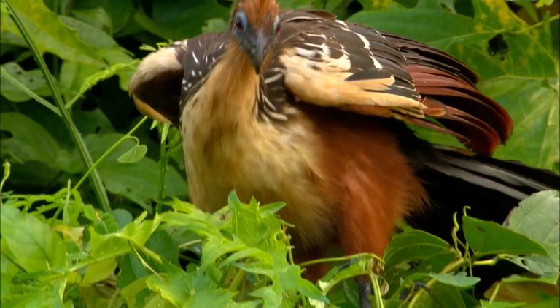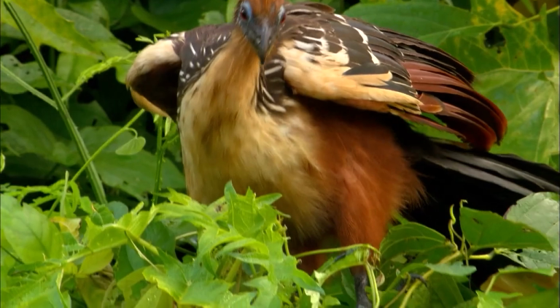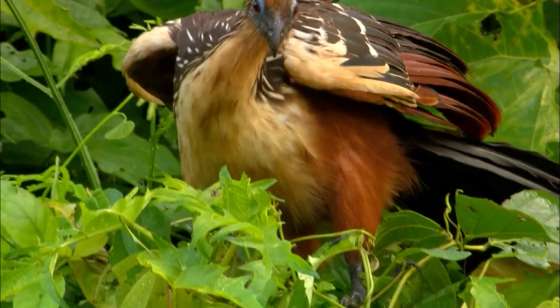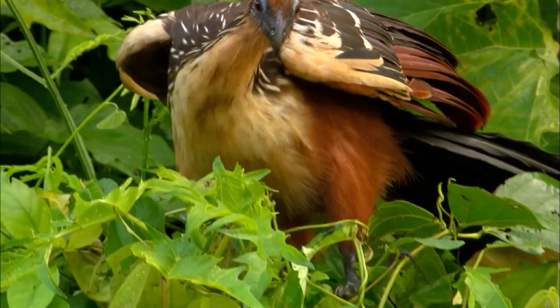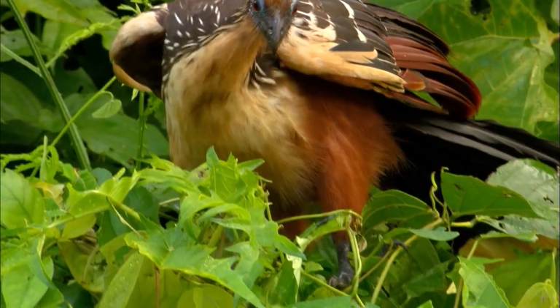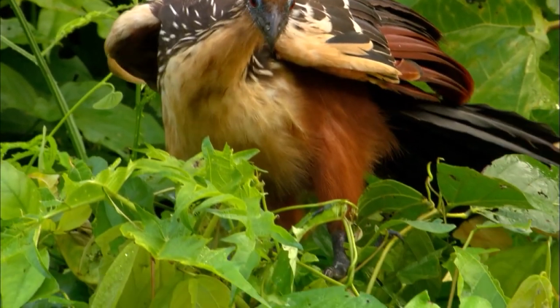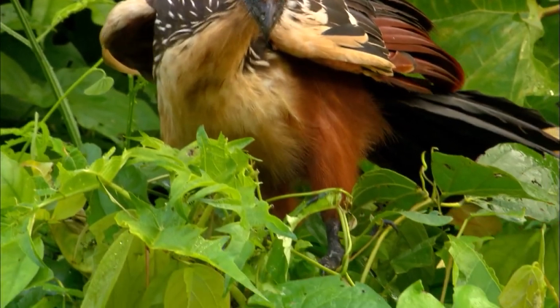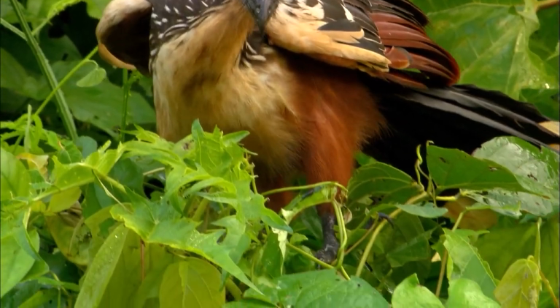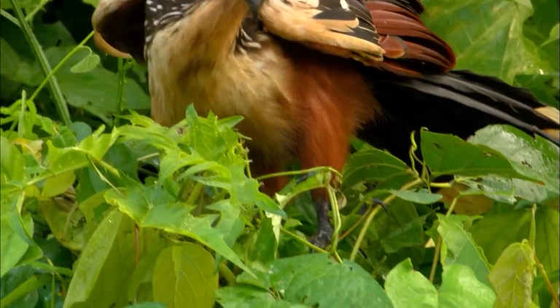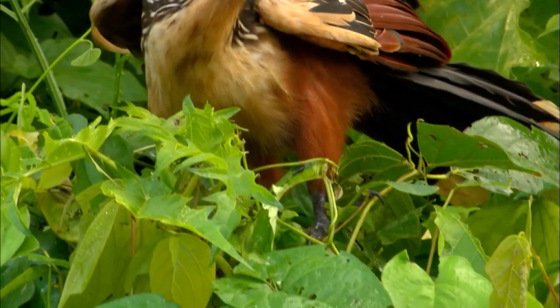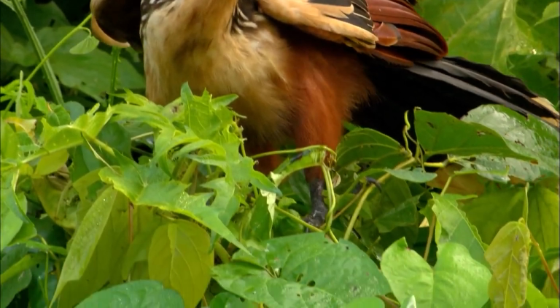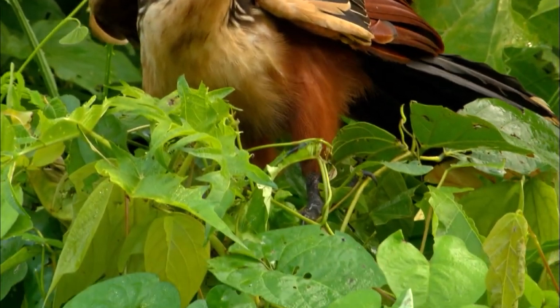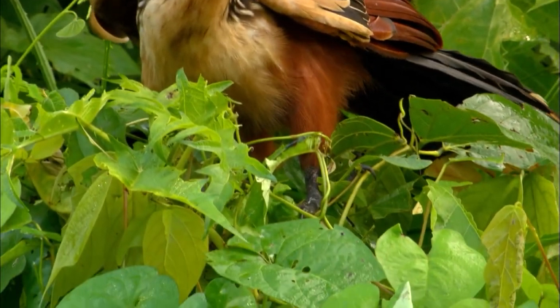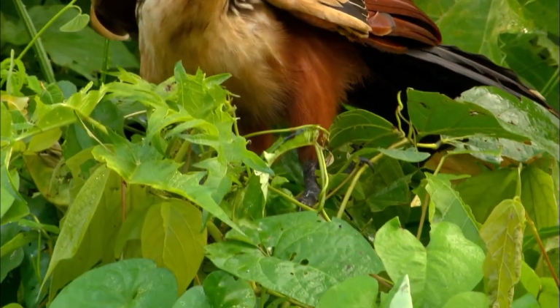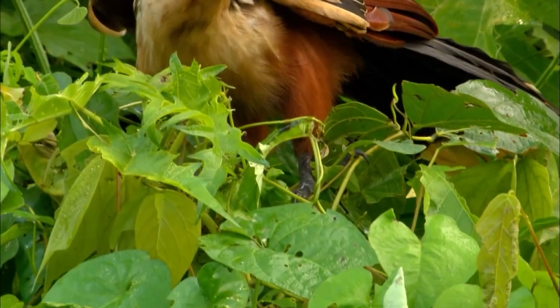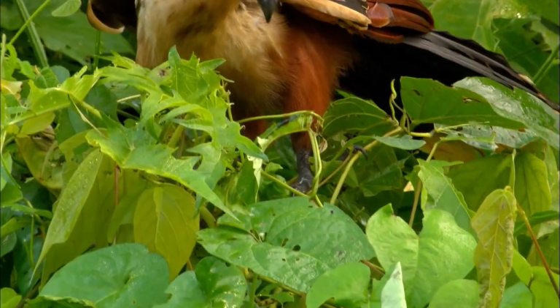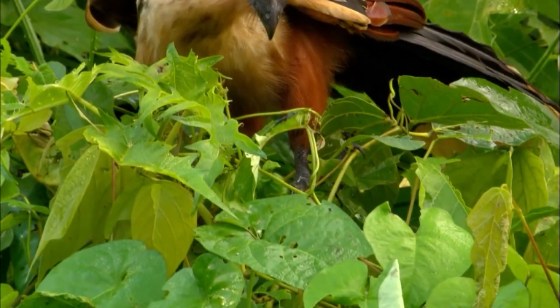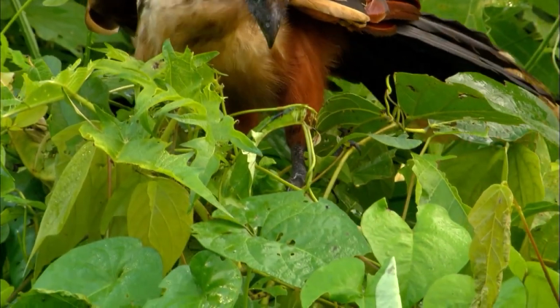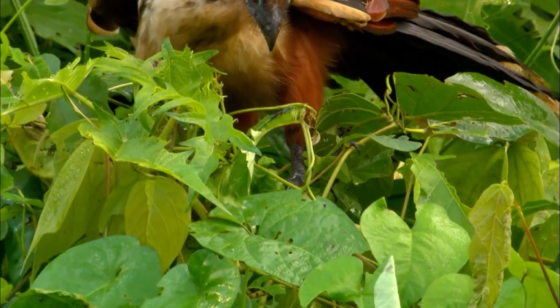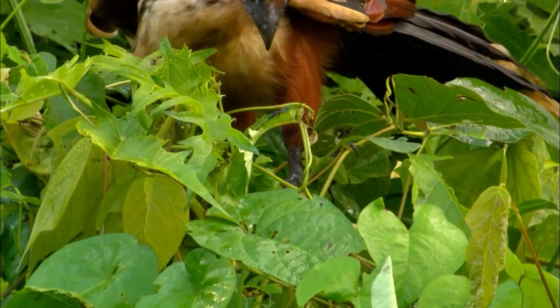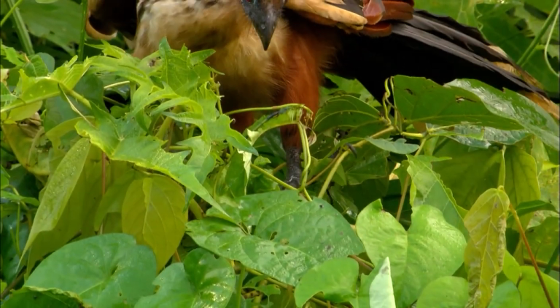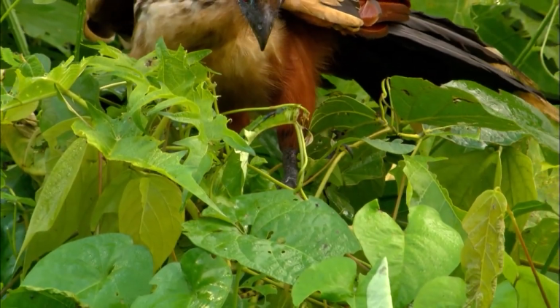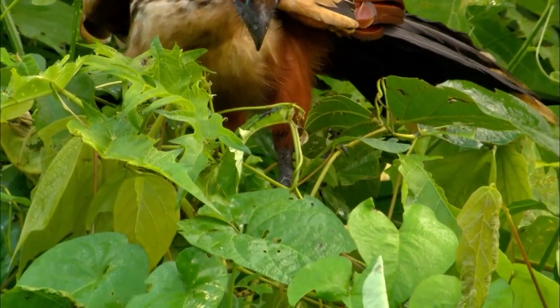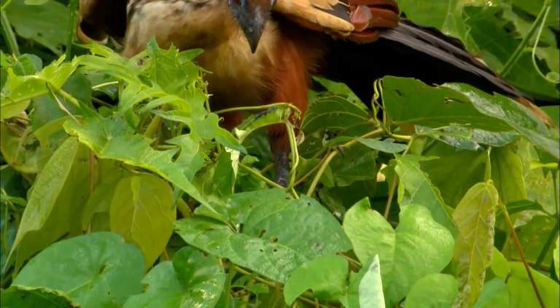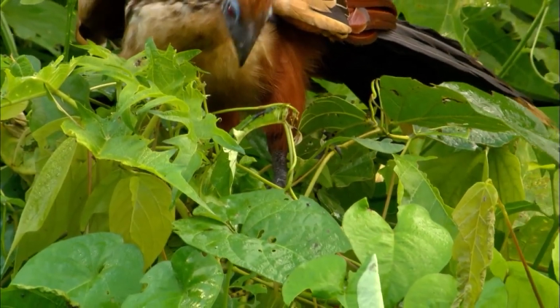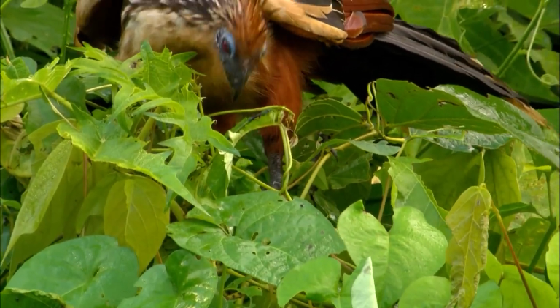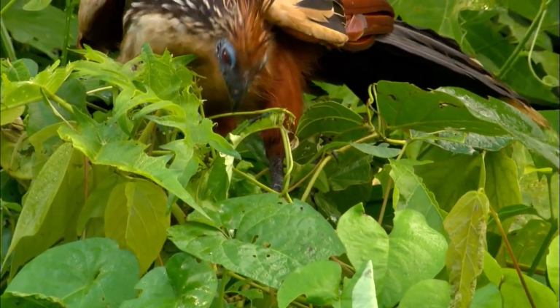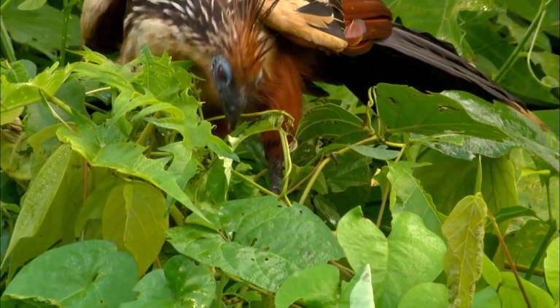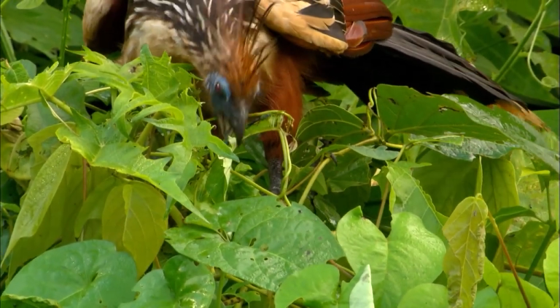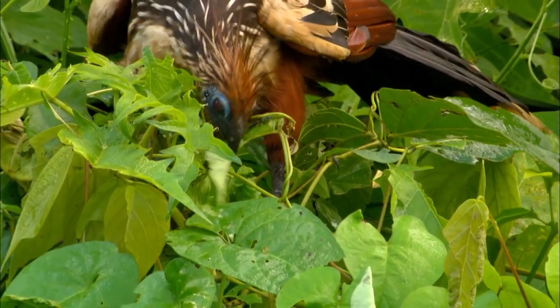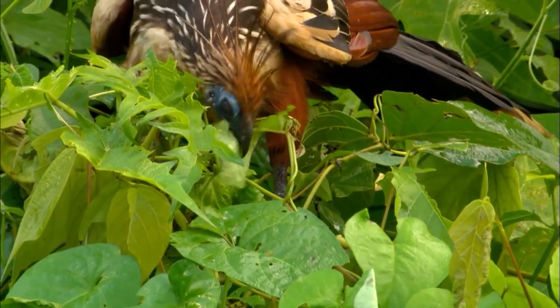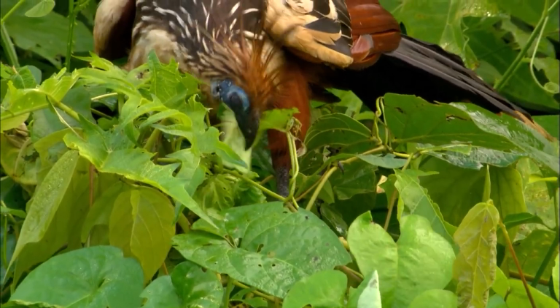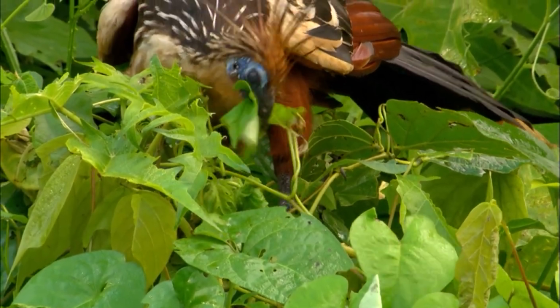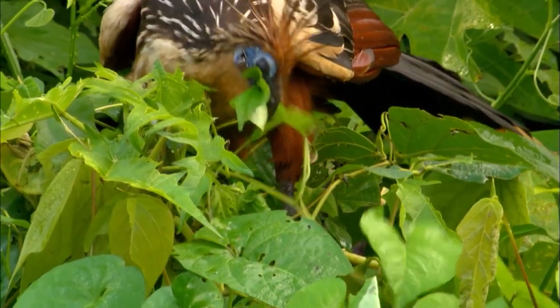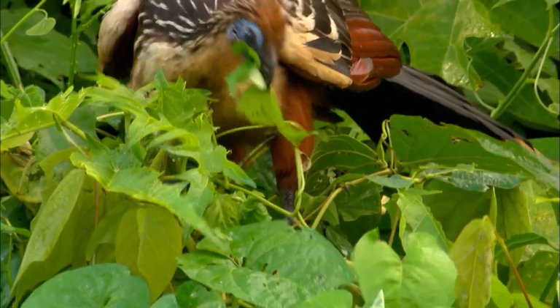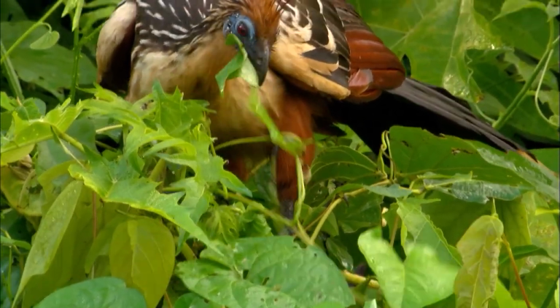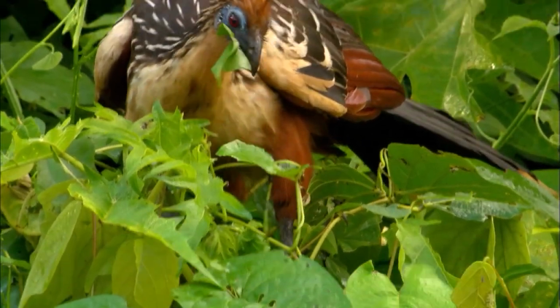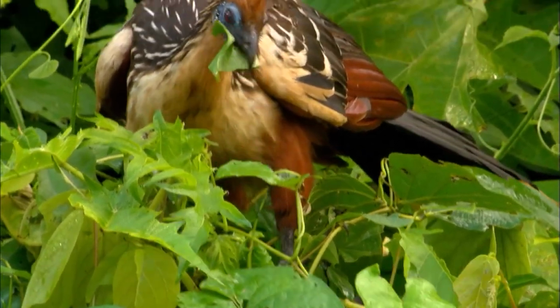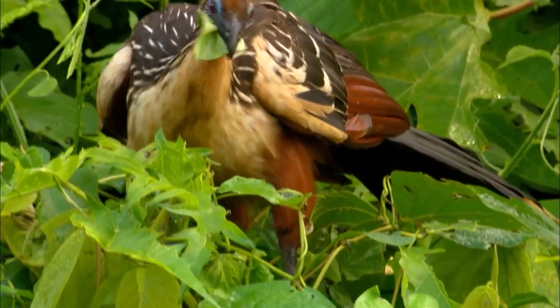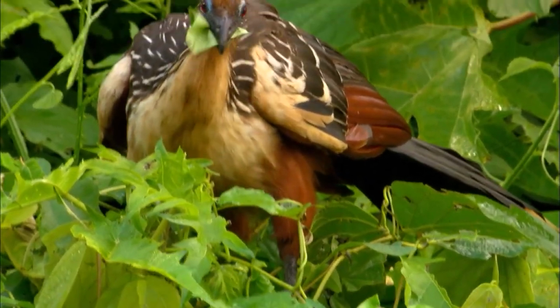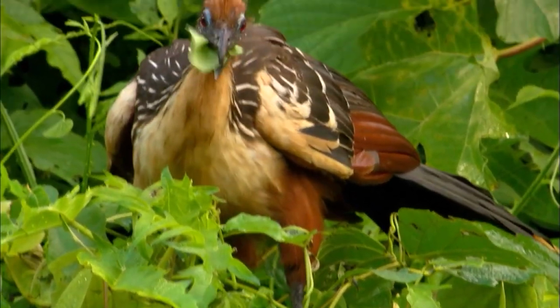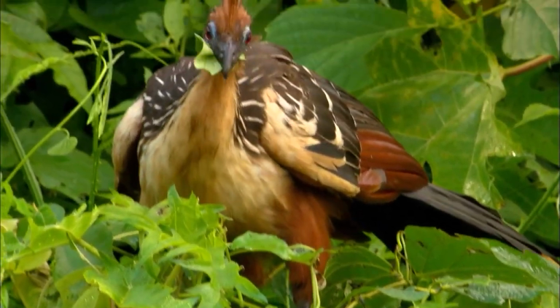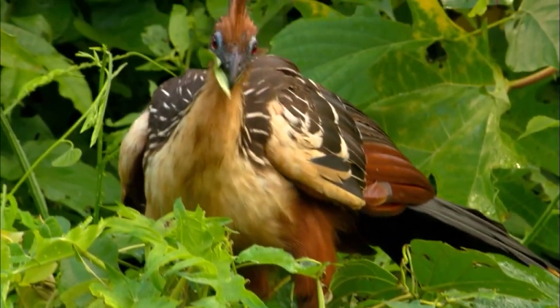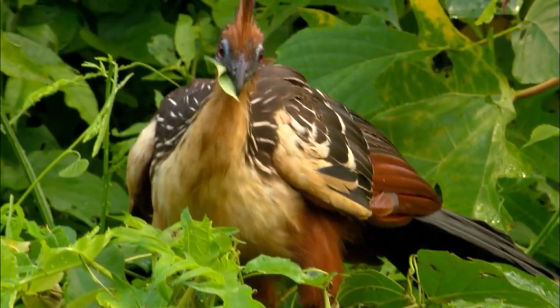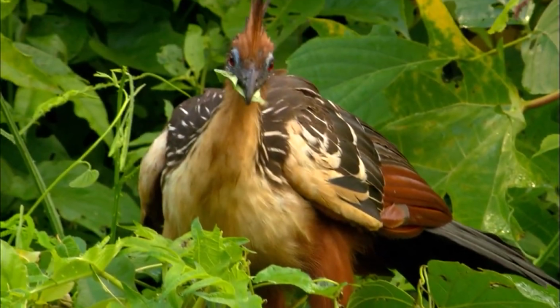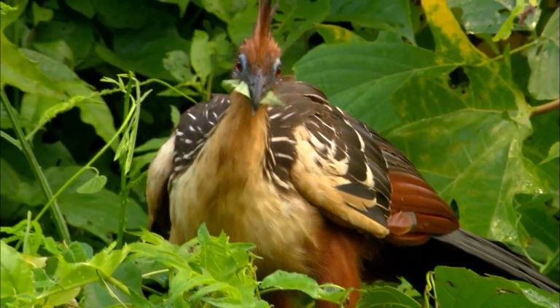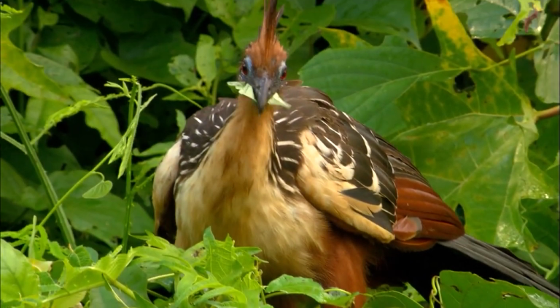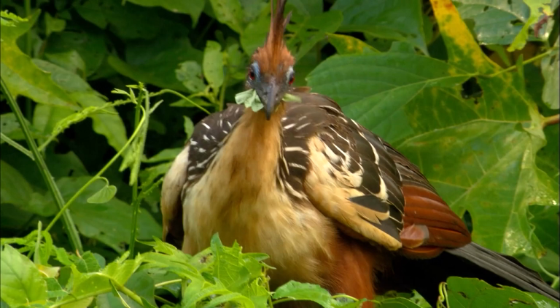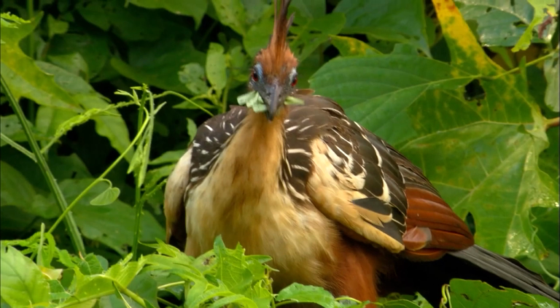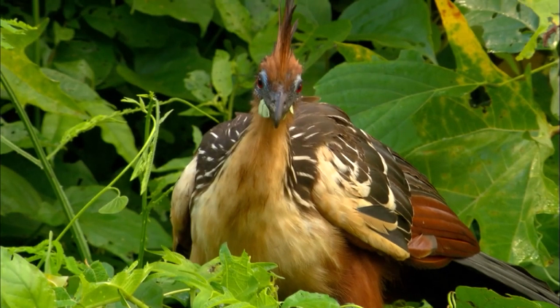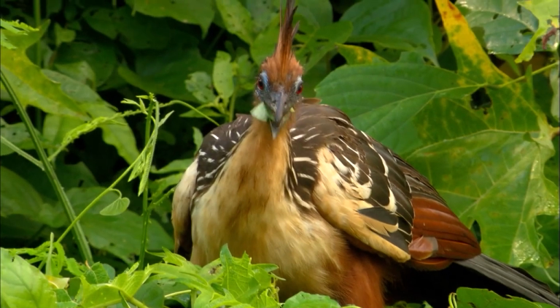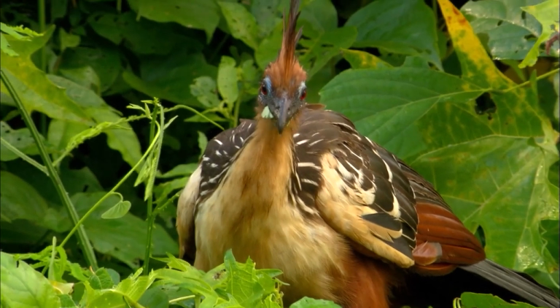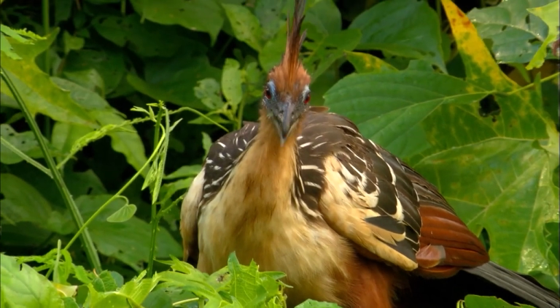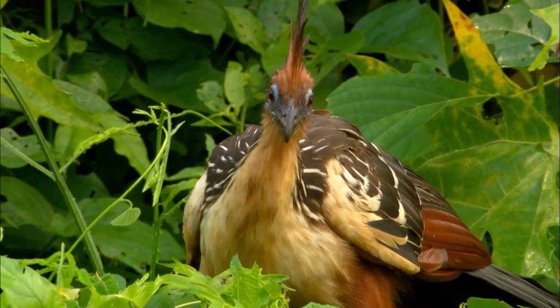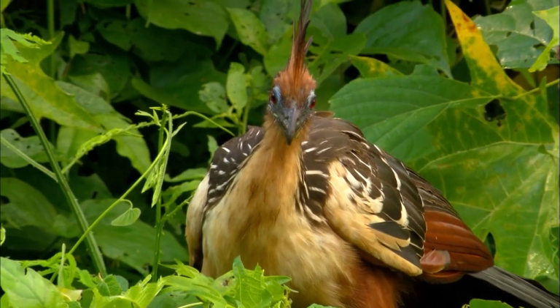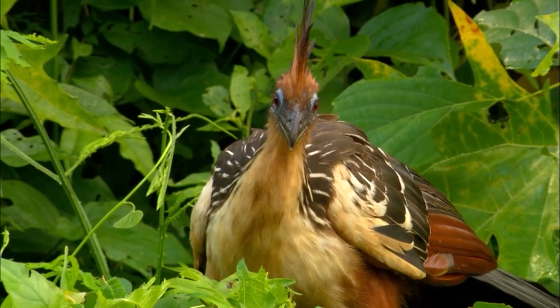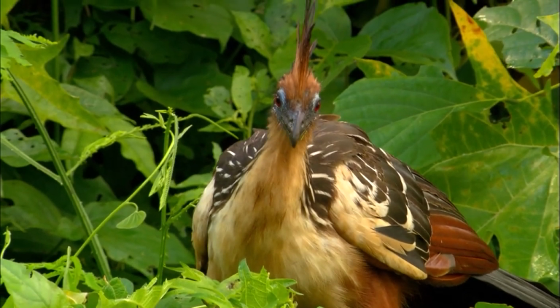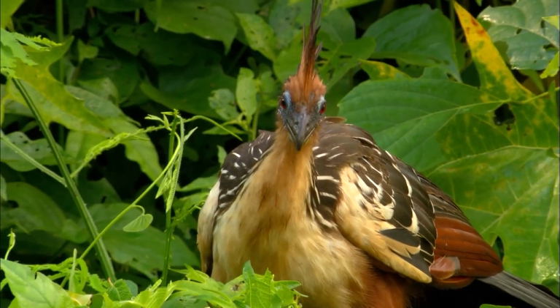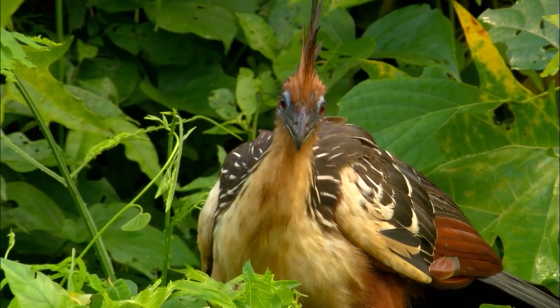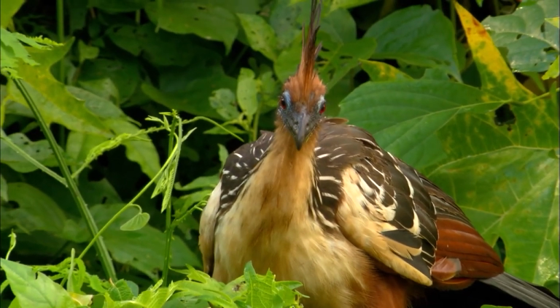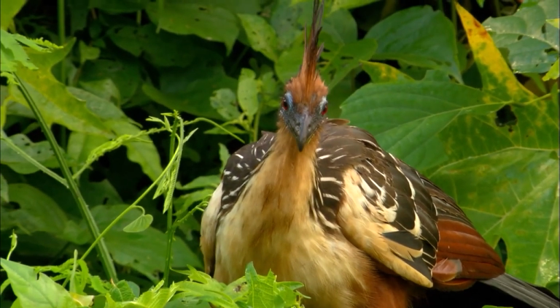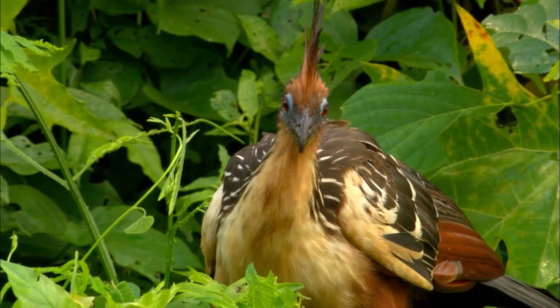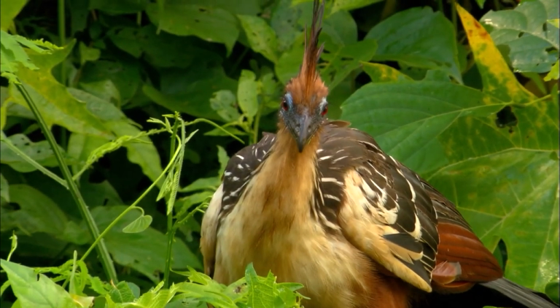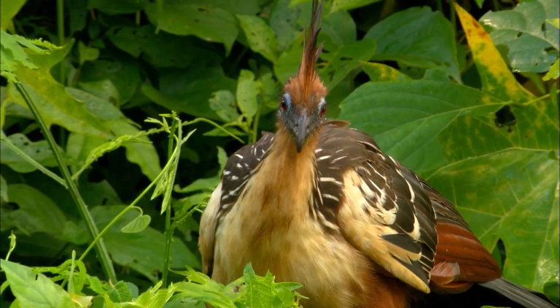Living in swamp areas, the hoatzin only eats leaves and fruits. It has a few peculiar characteristics.